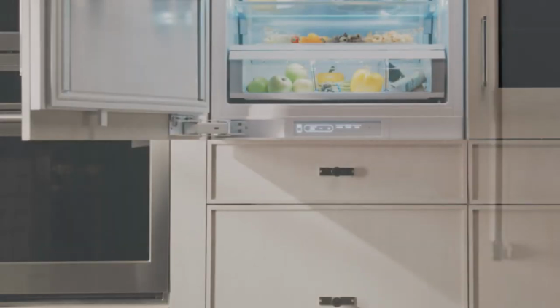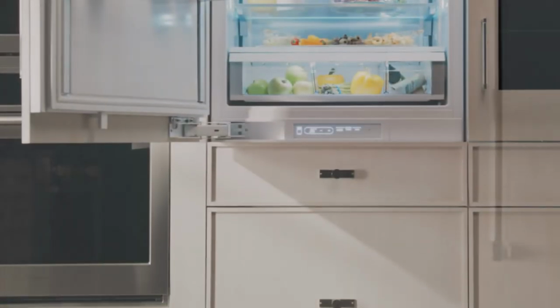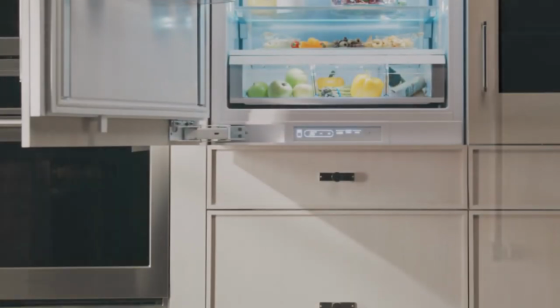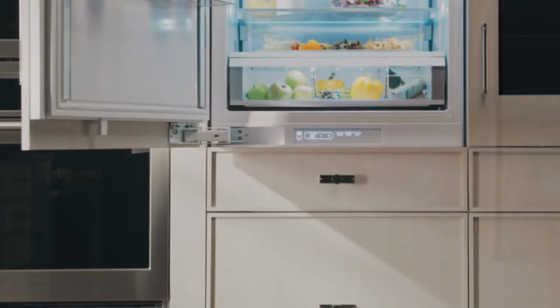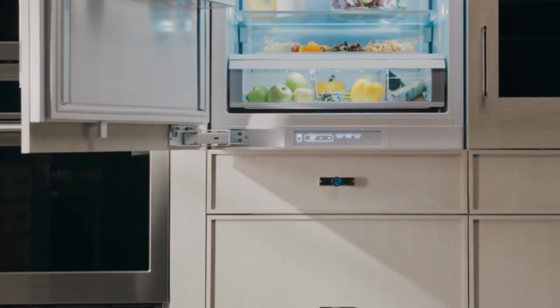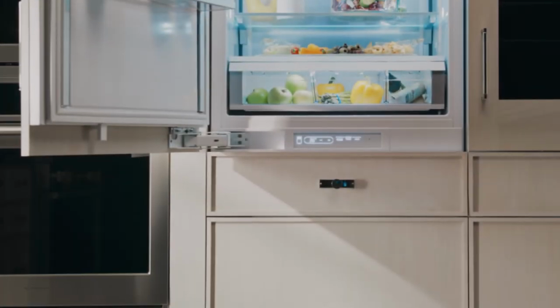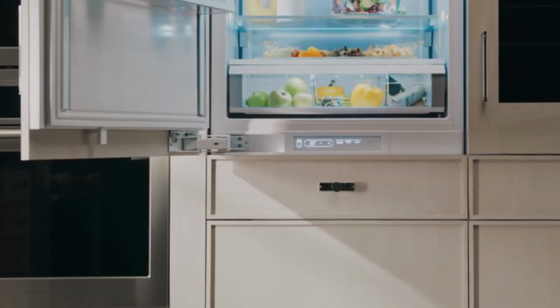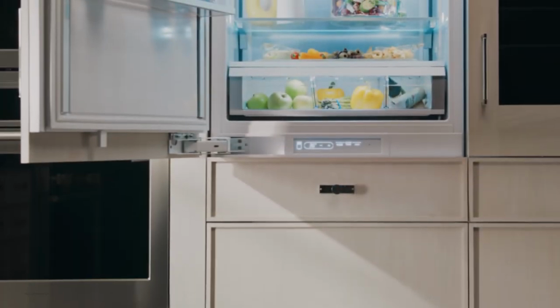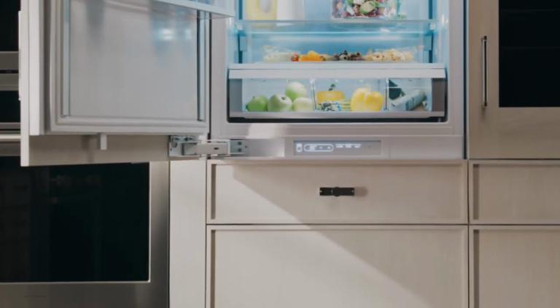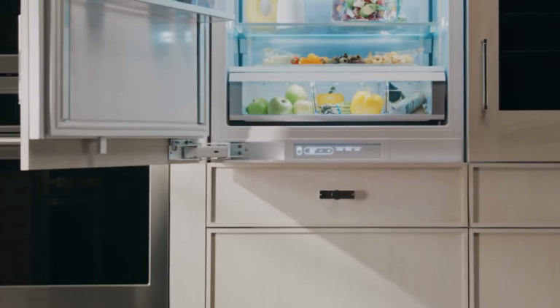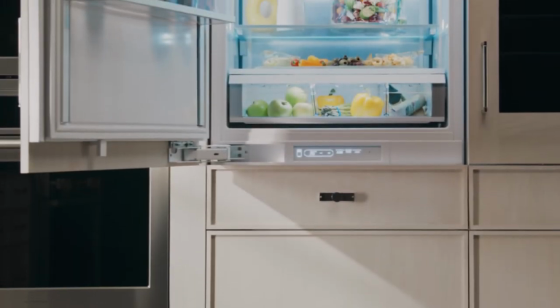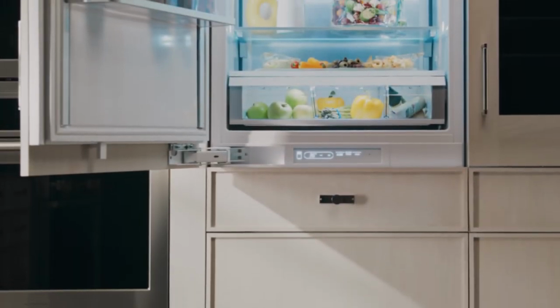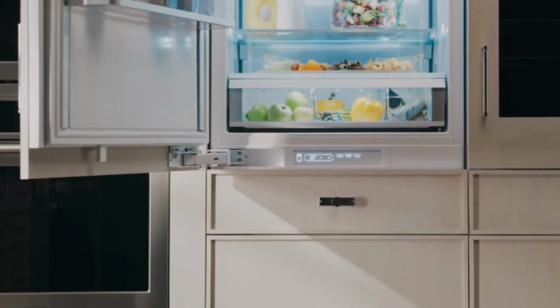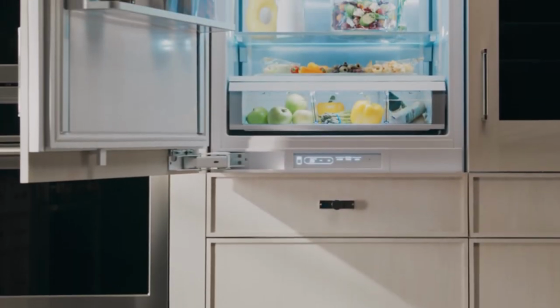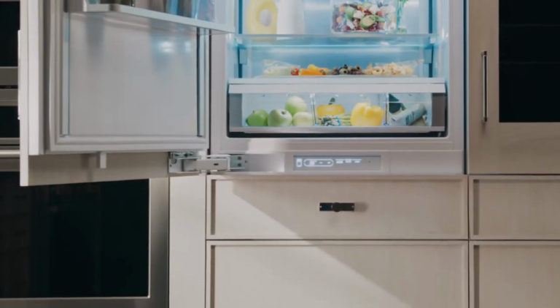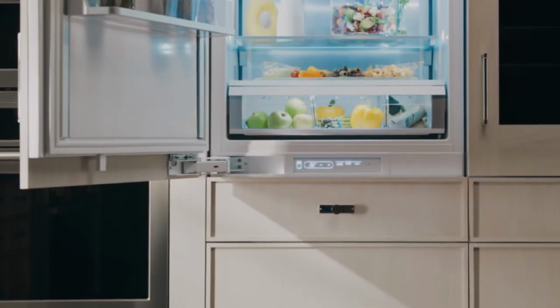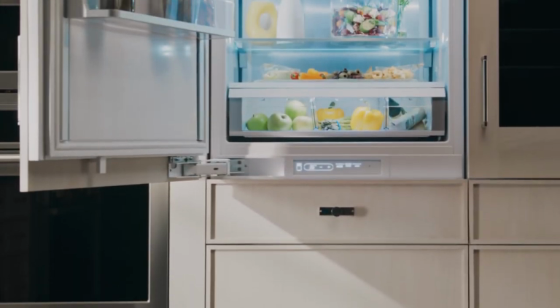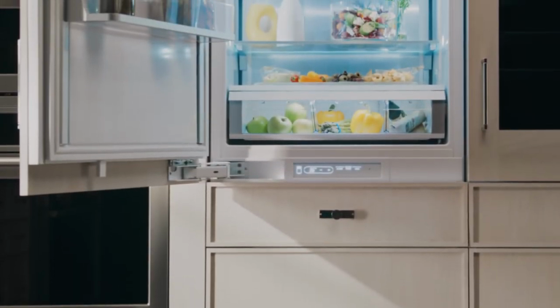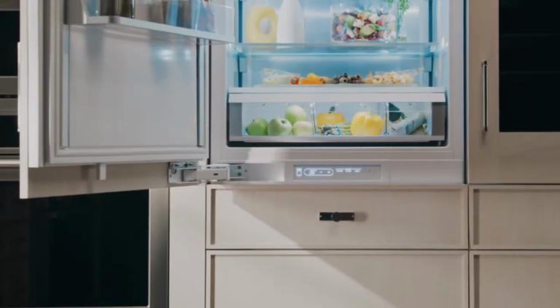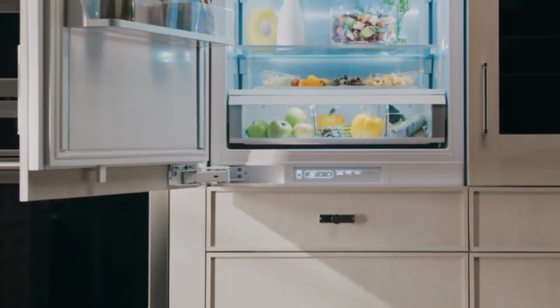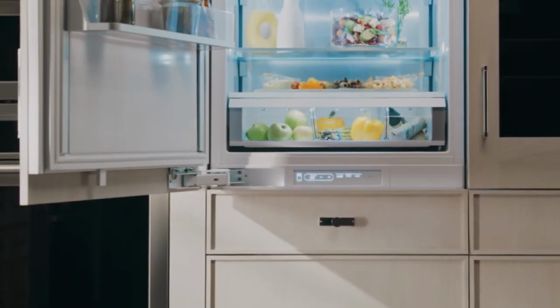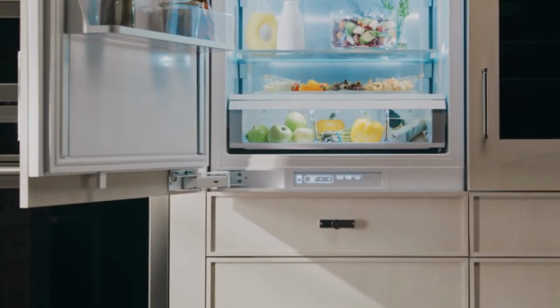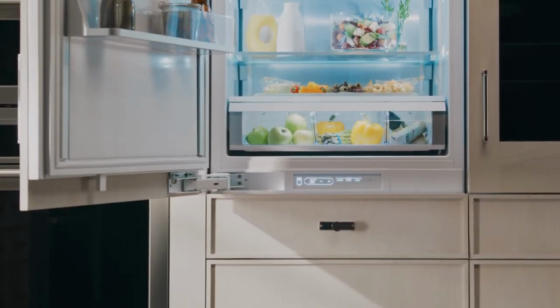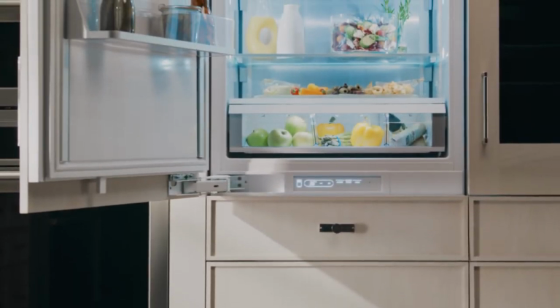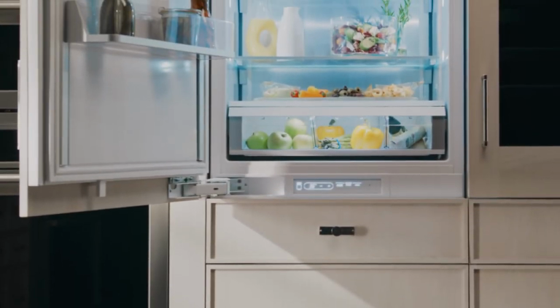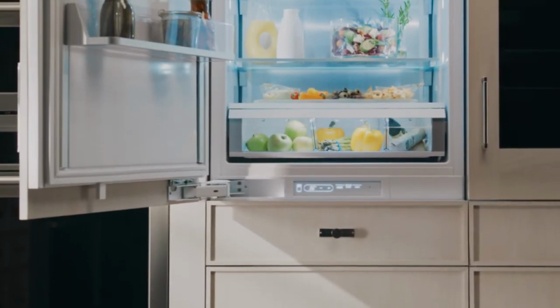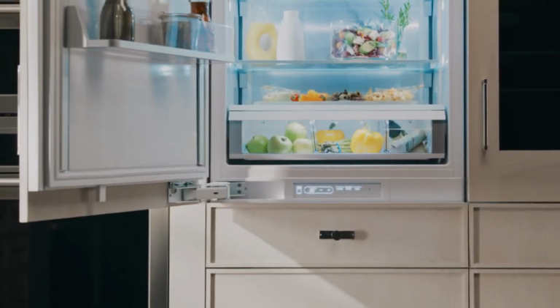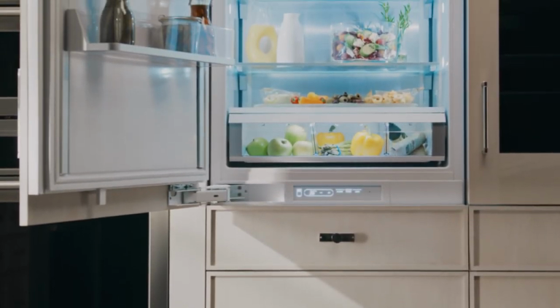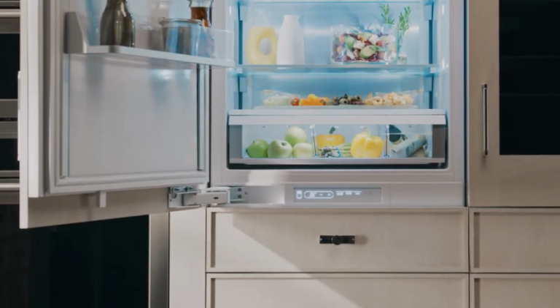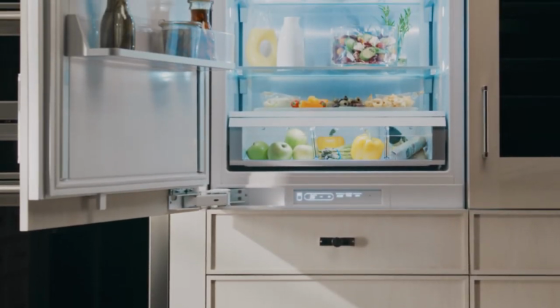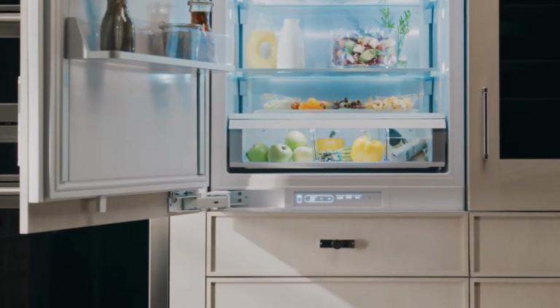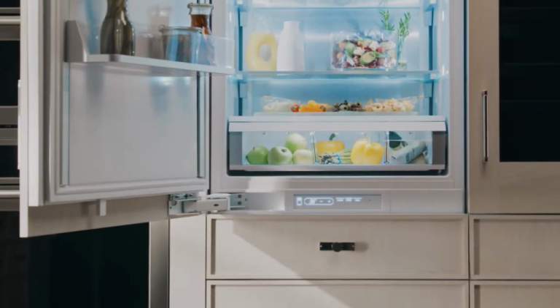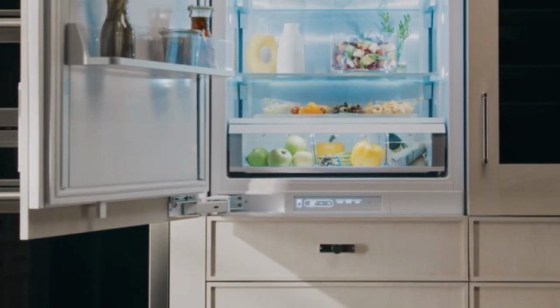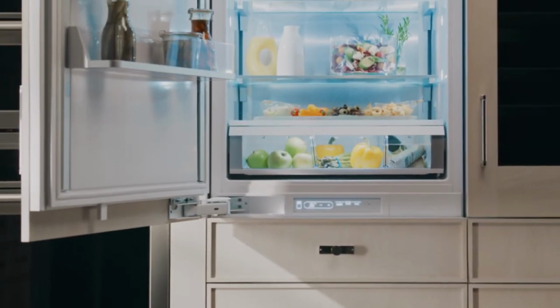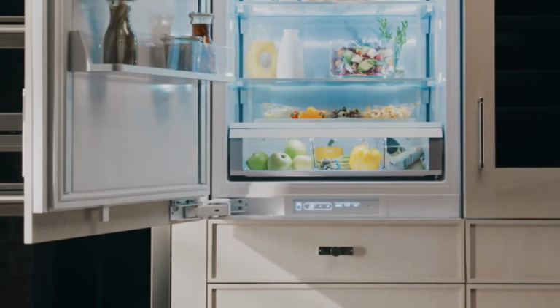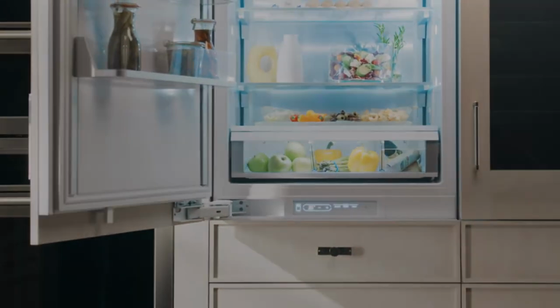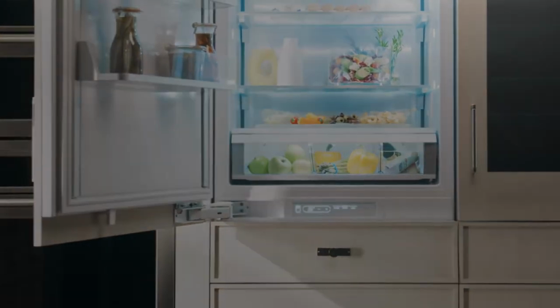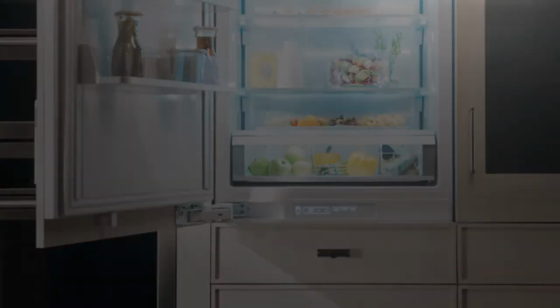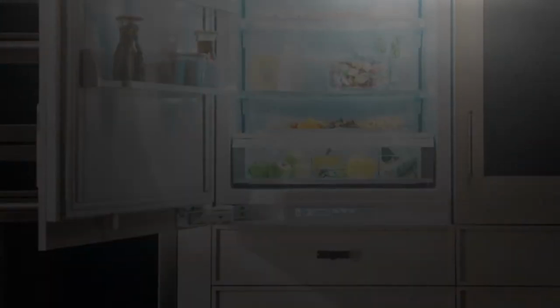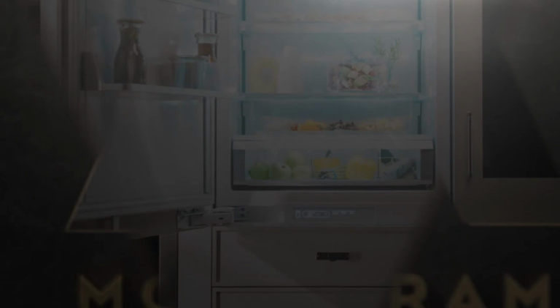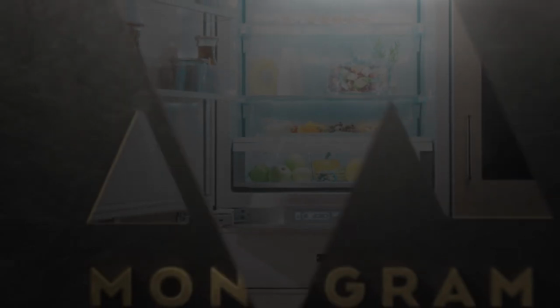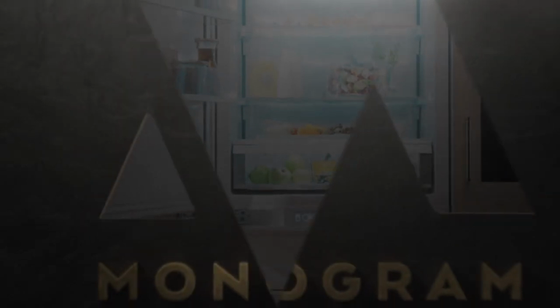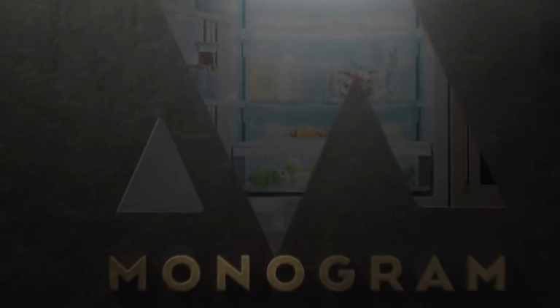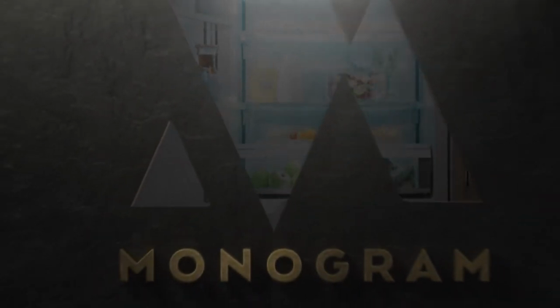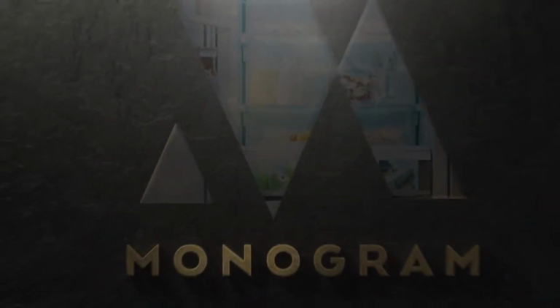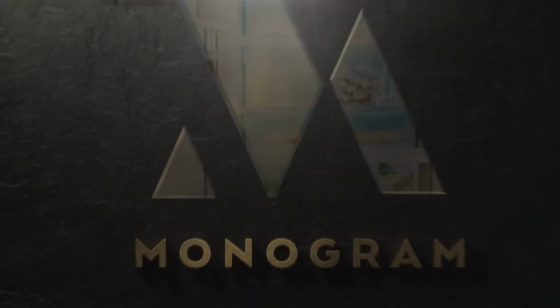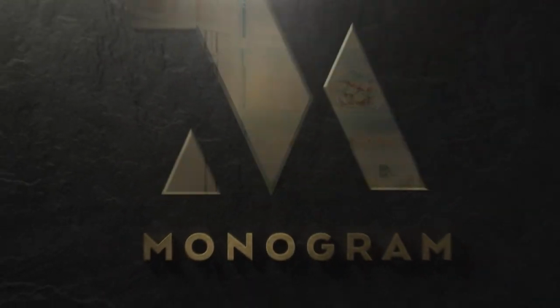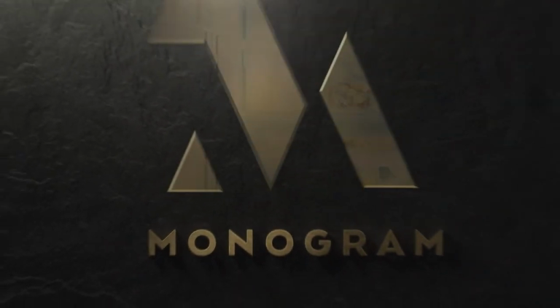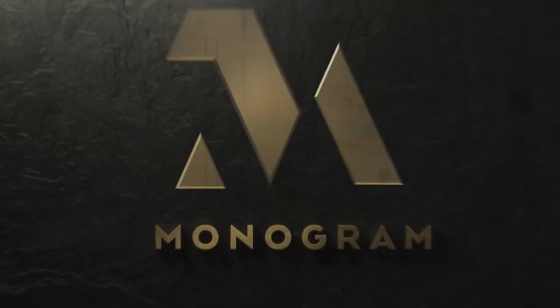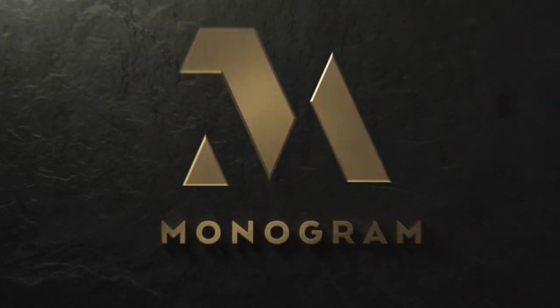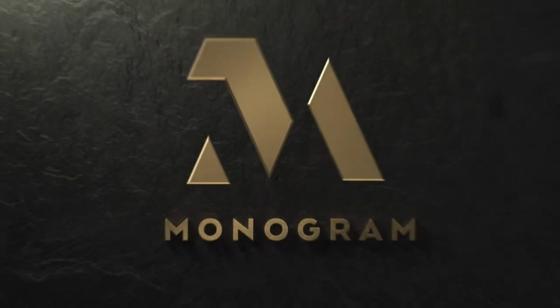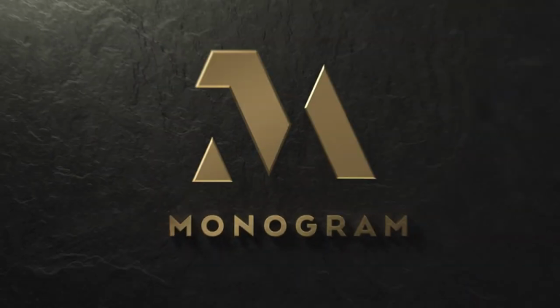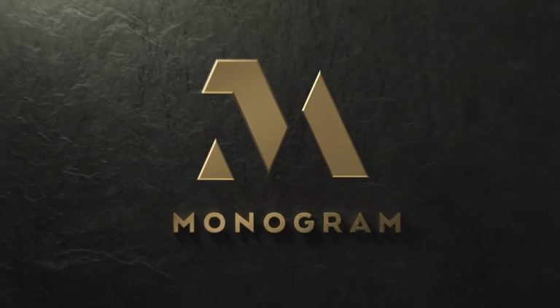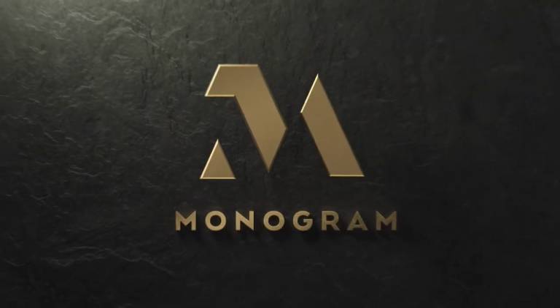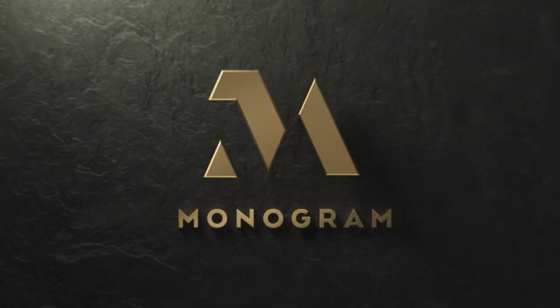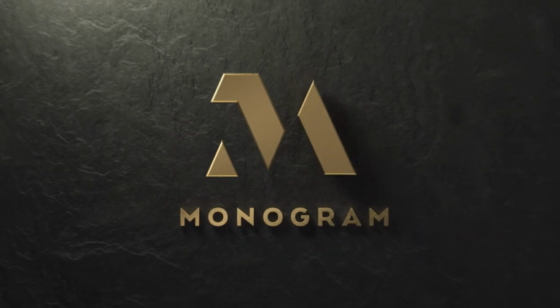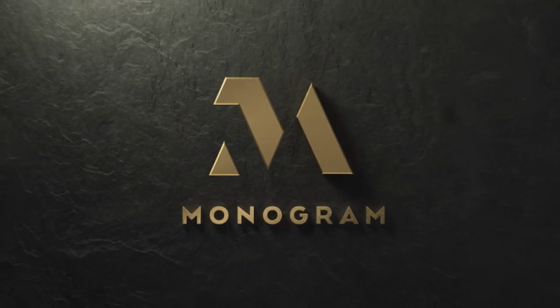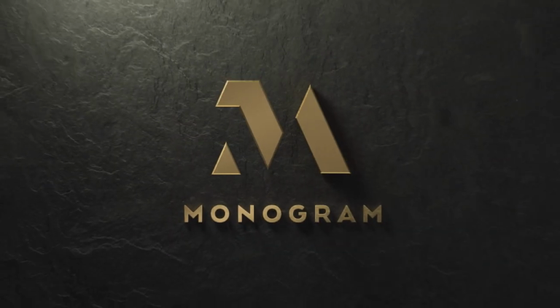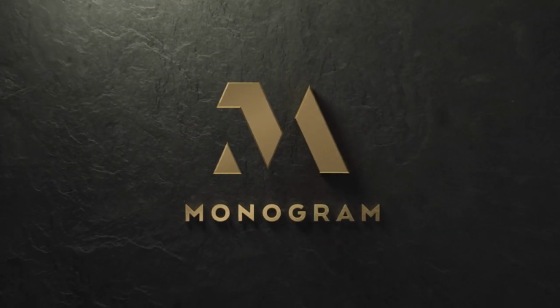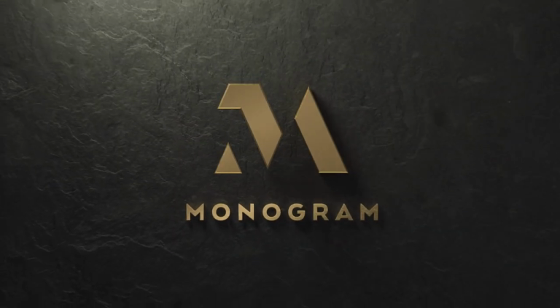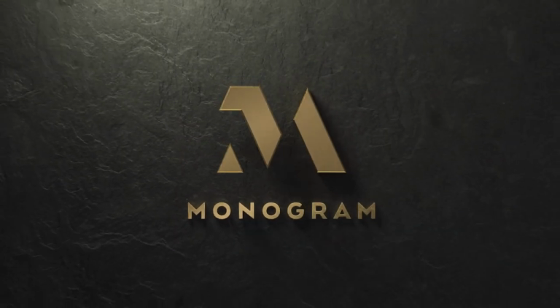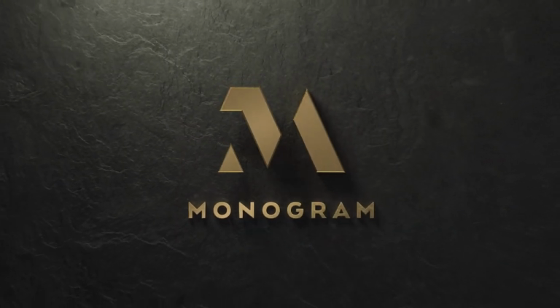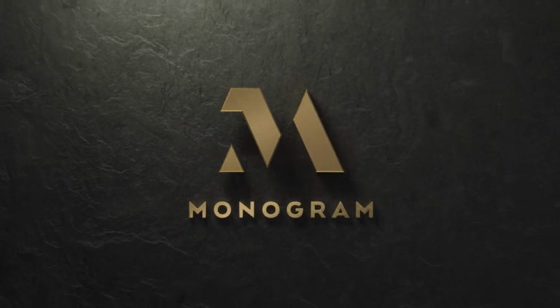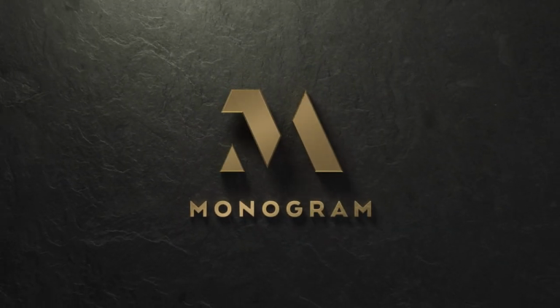Altogether, this Monogram integrated refrigerator is redefining luxury appliances one detail at a time.